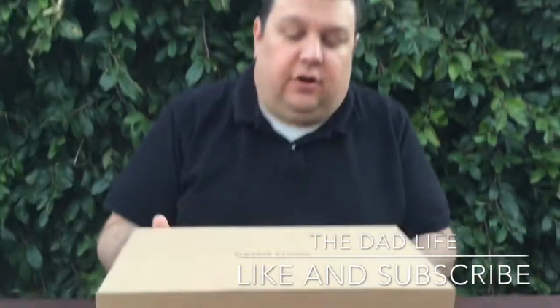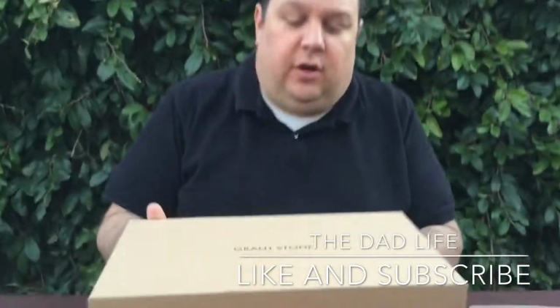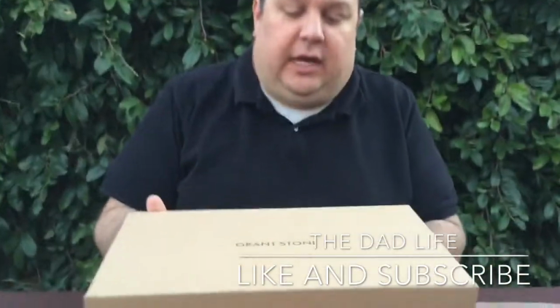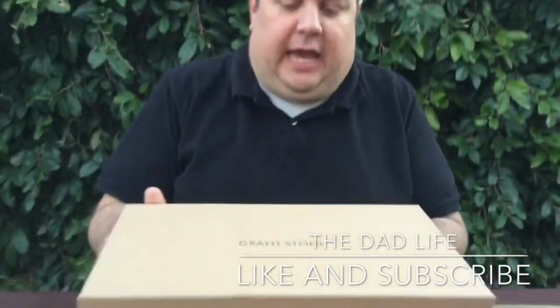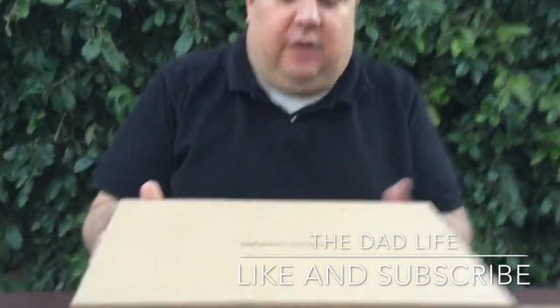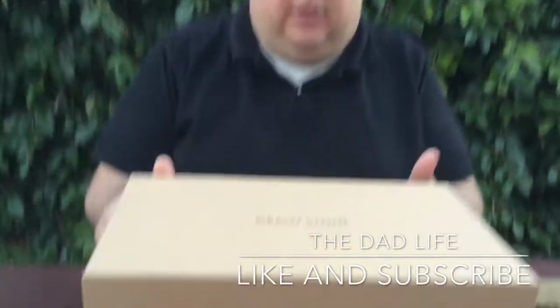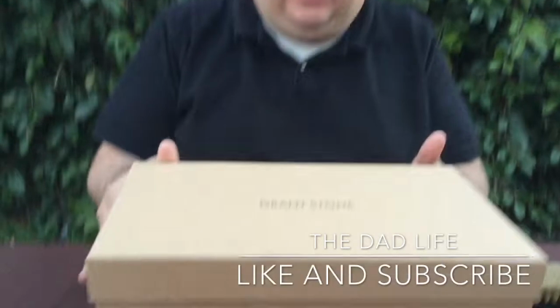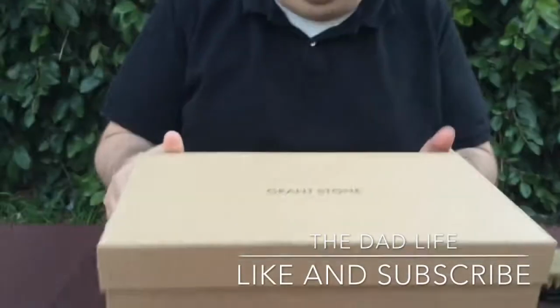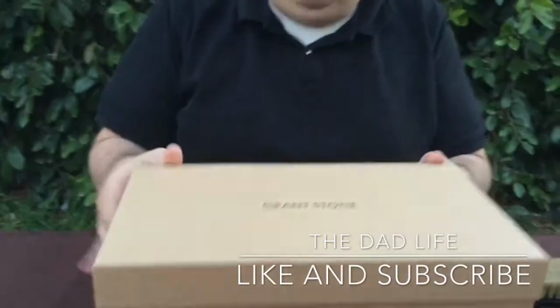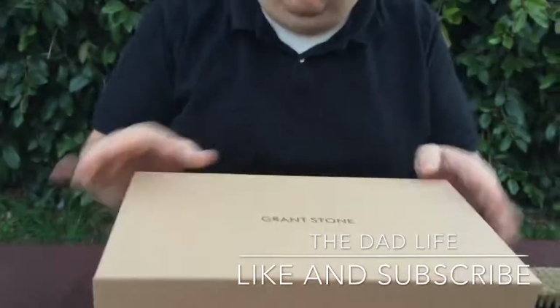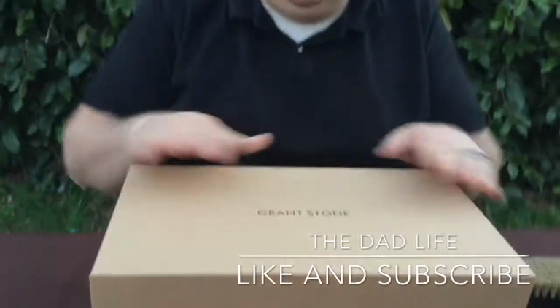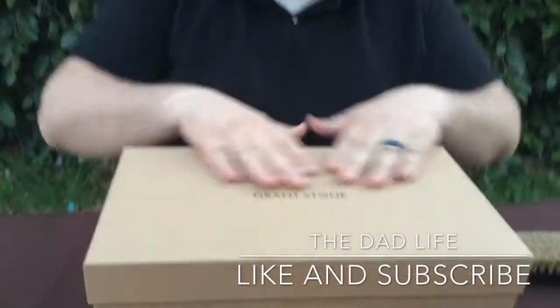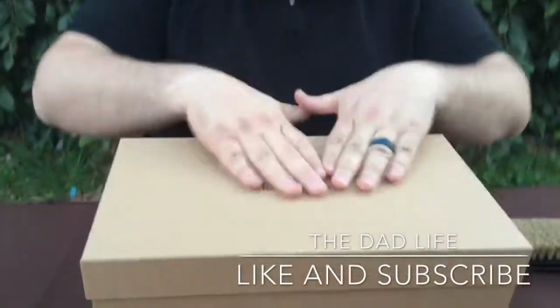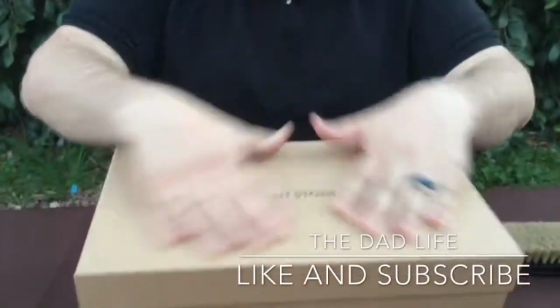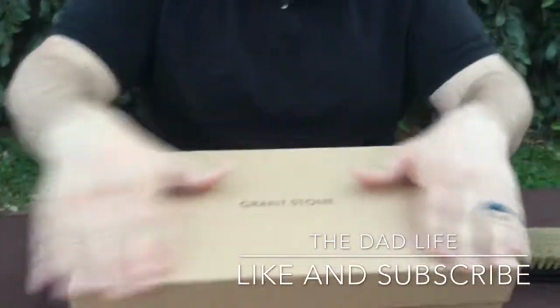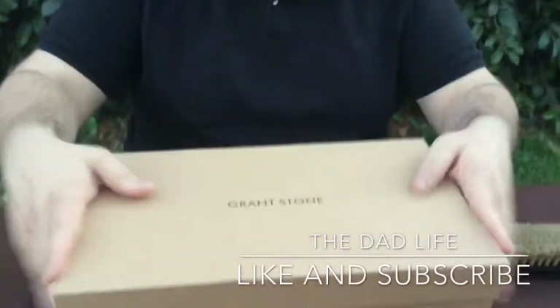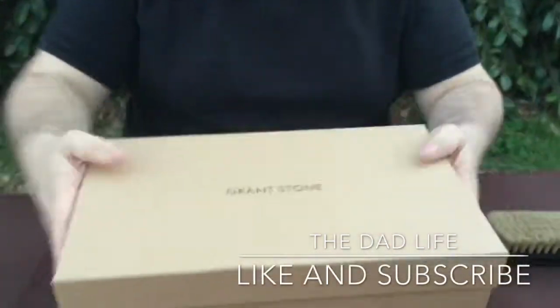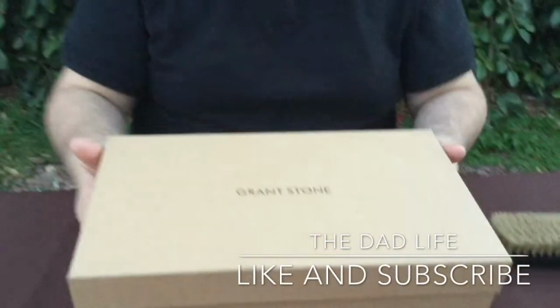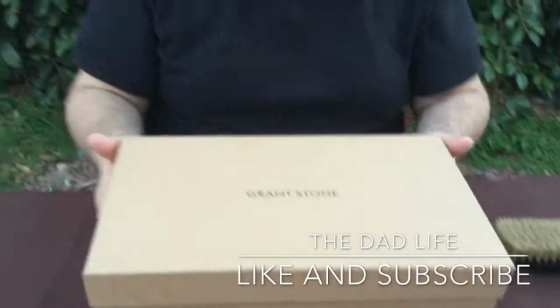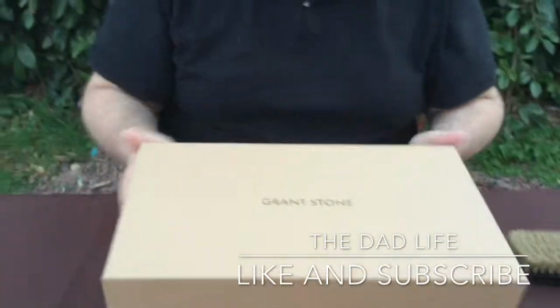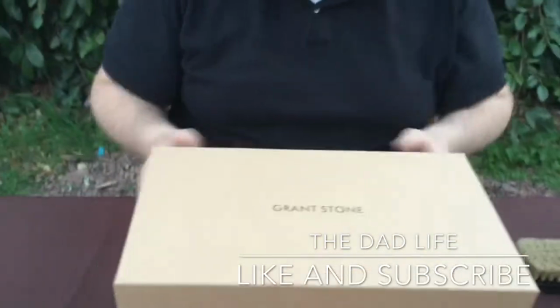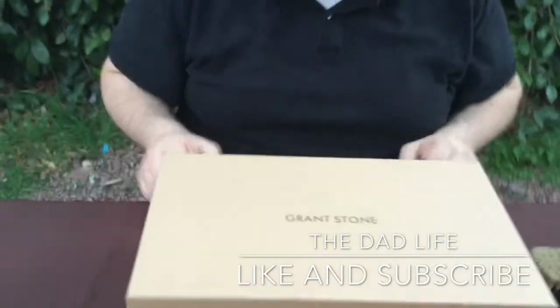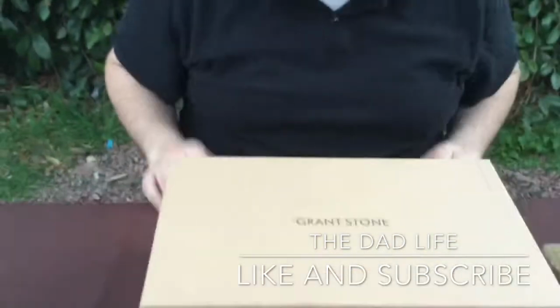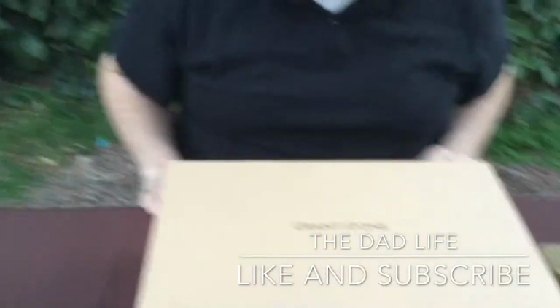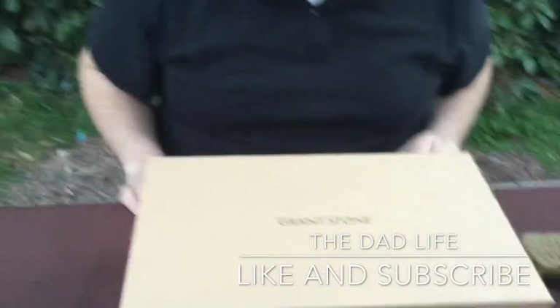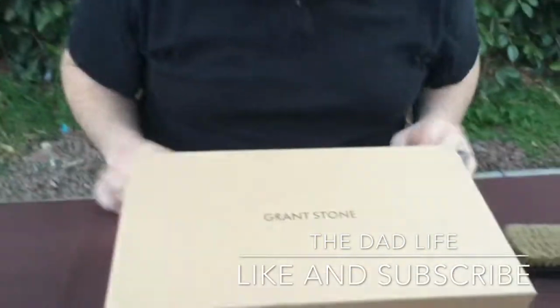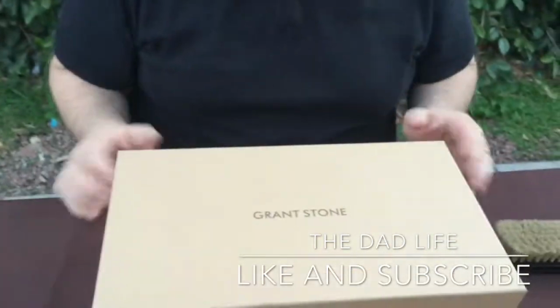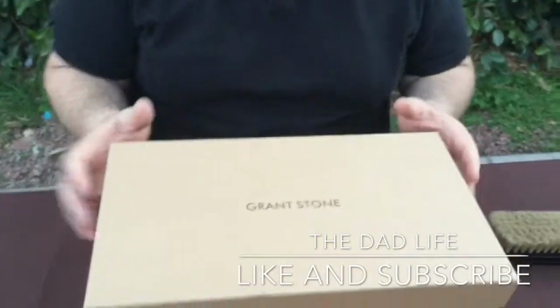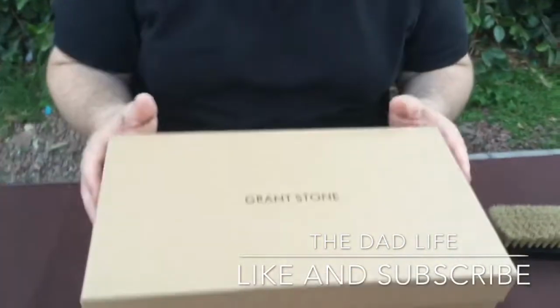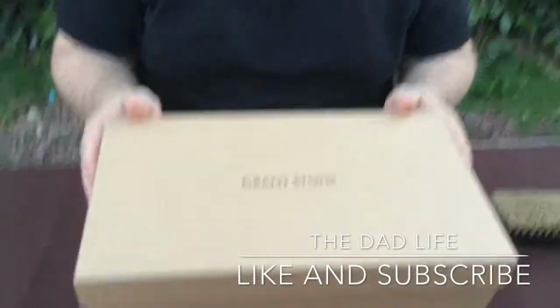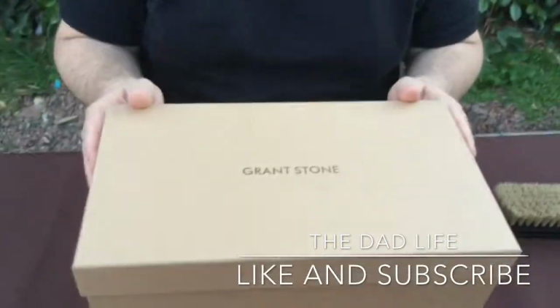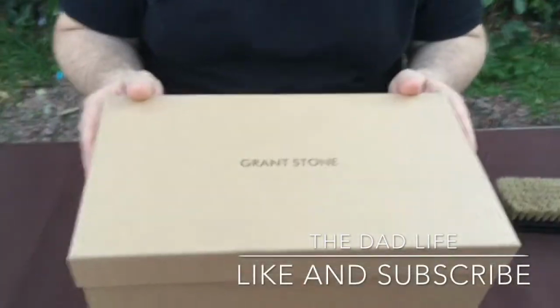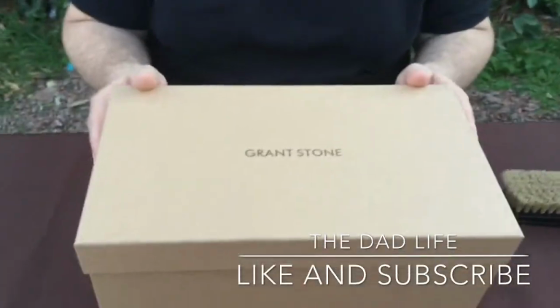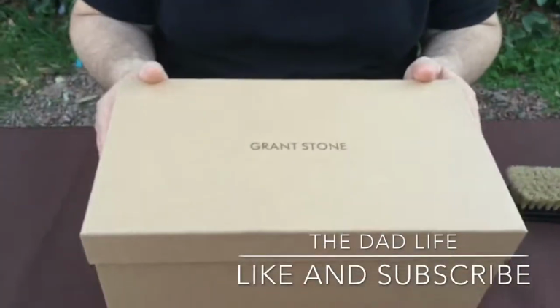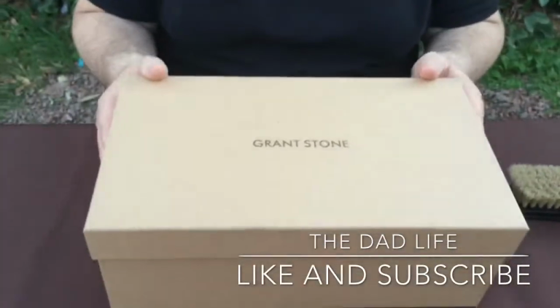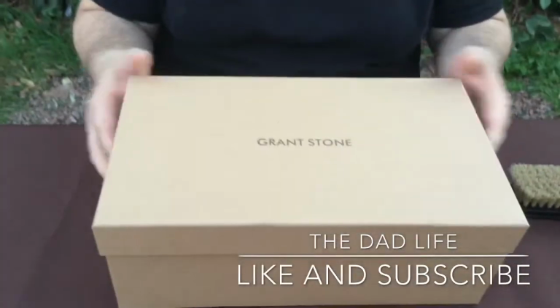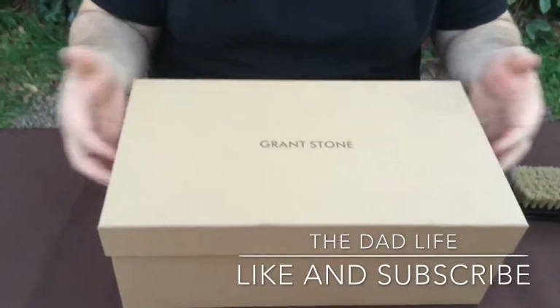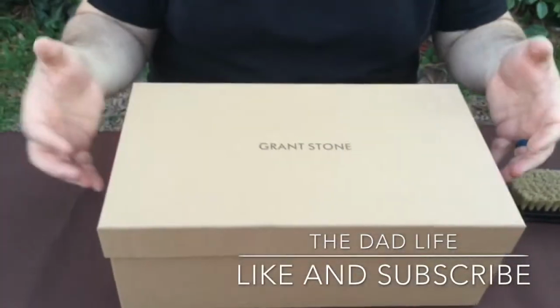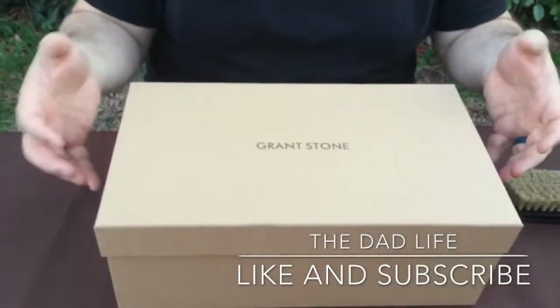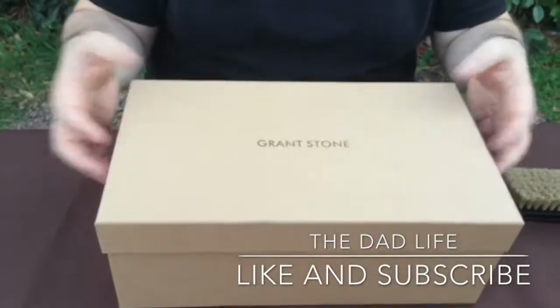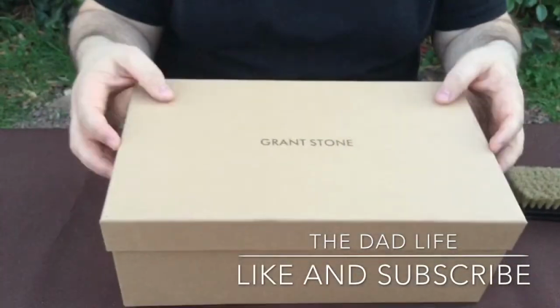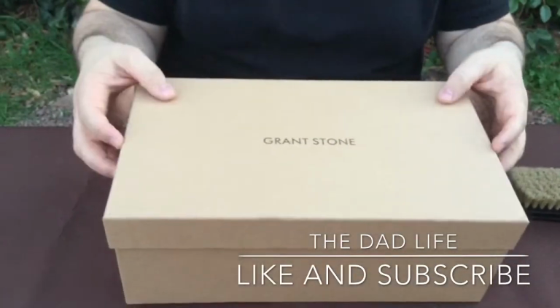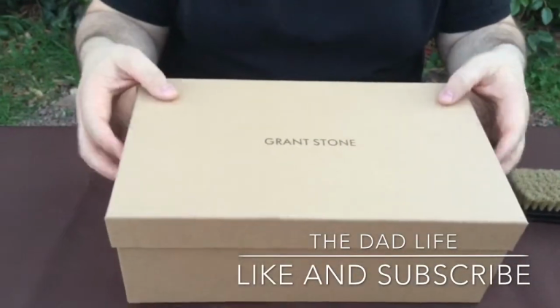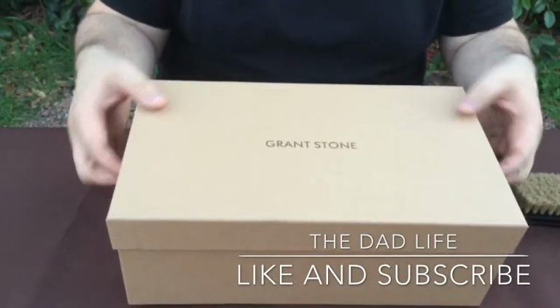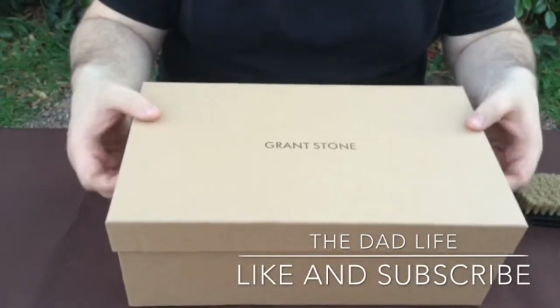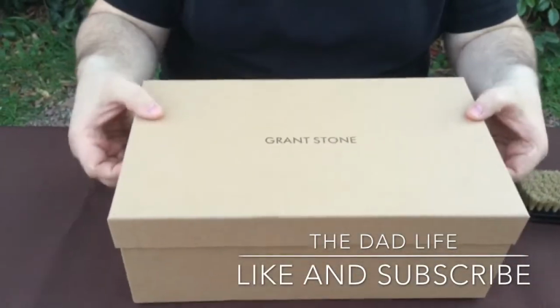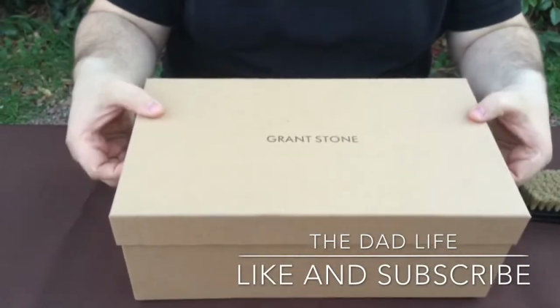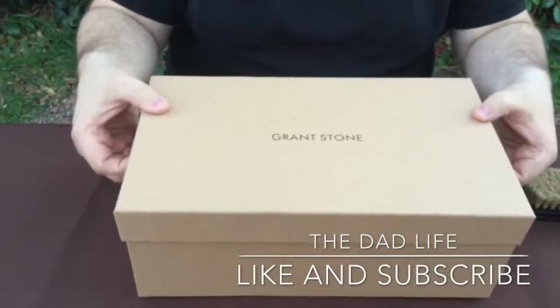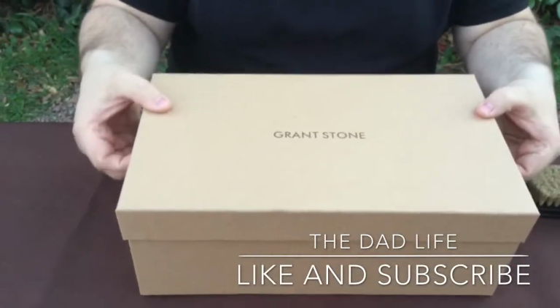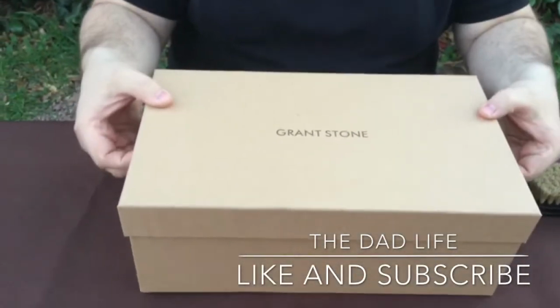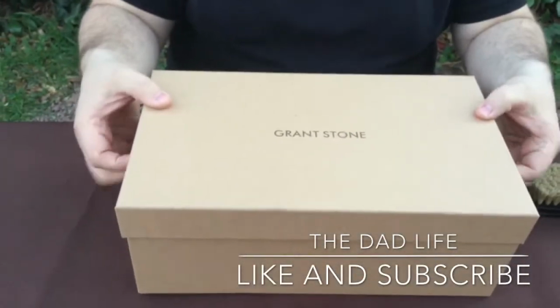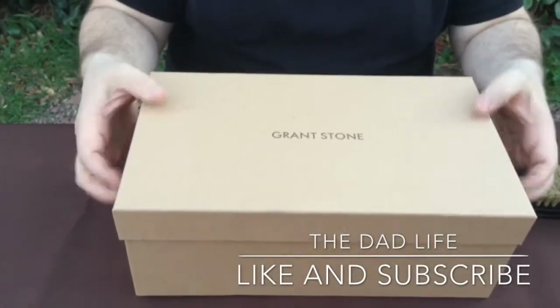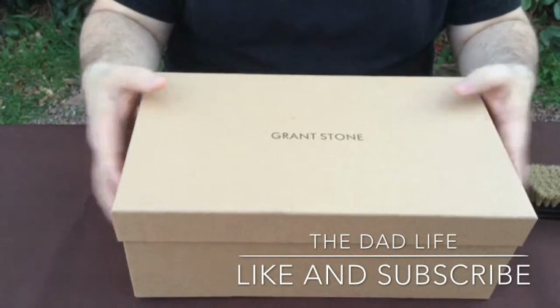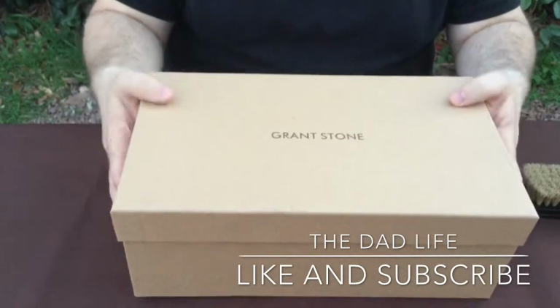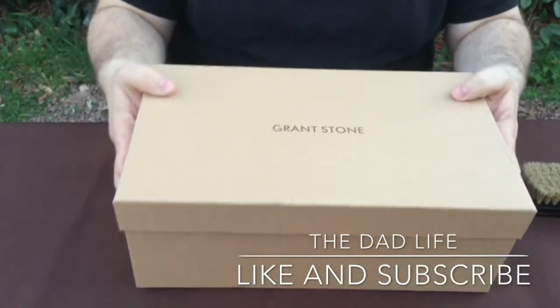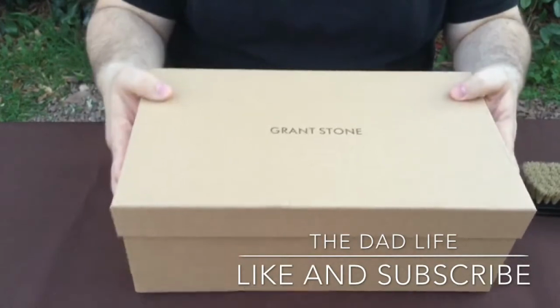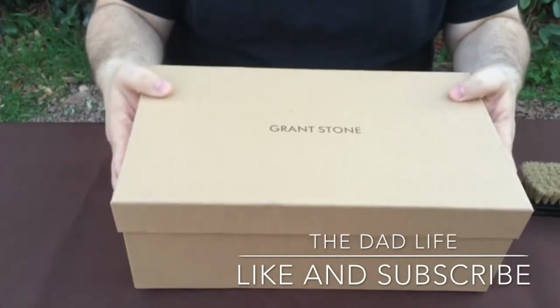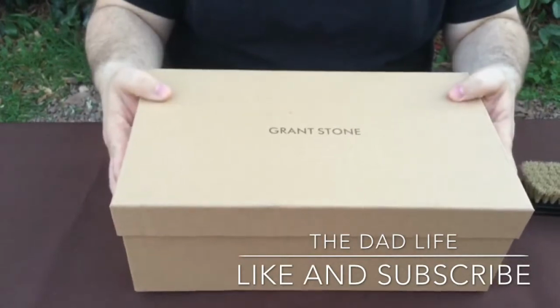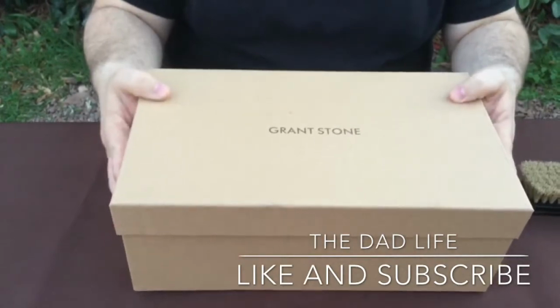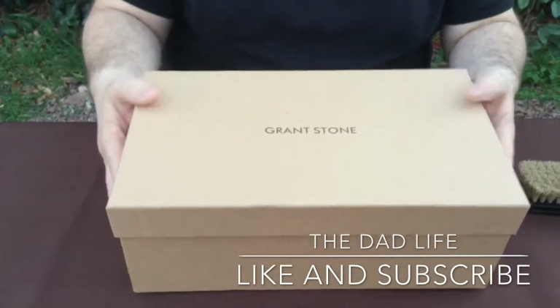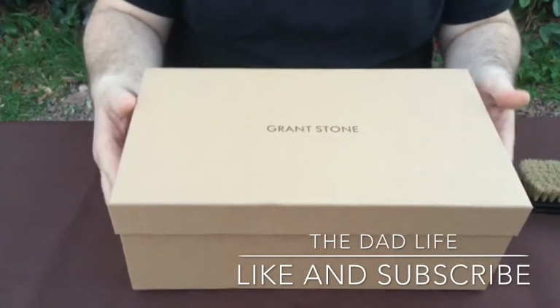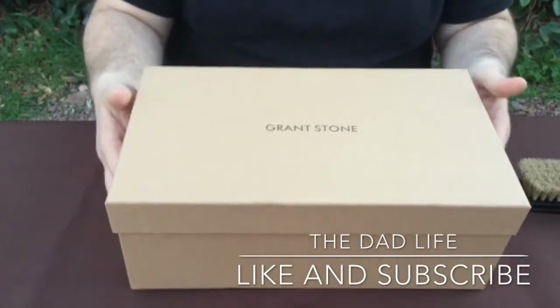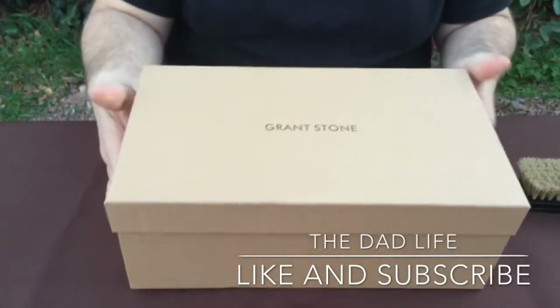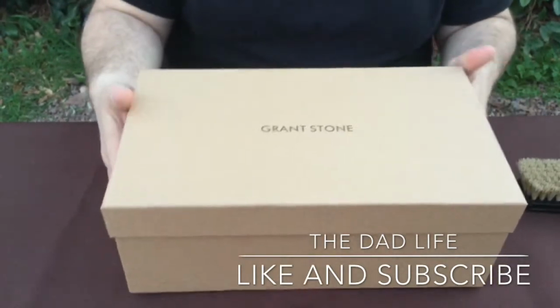We have our beautiful plain Grant Stone box. Although it's plain, it is high quality. It's a good quality box.